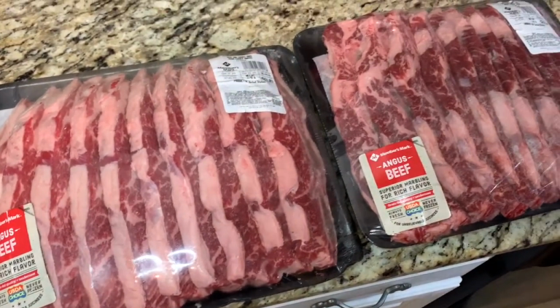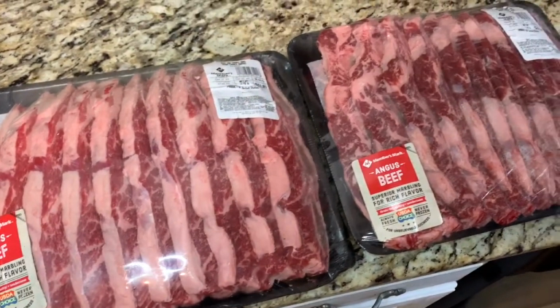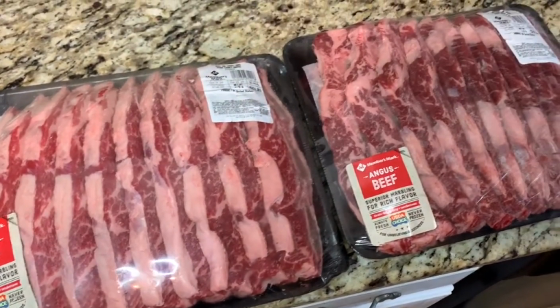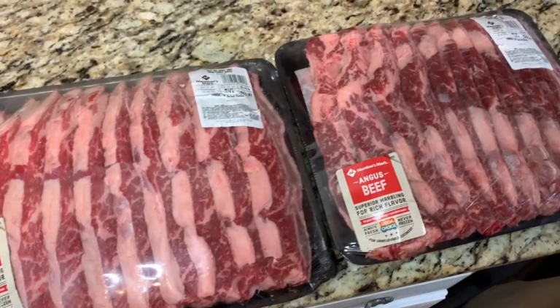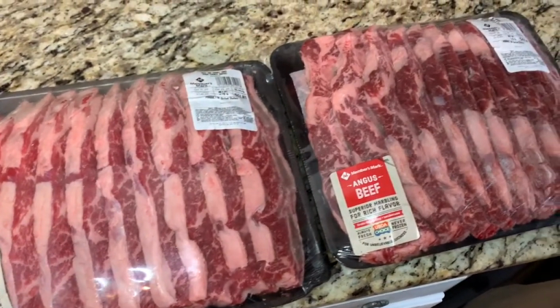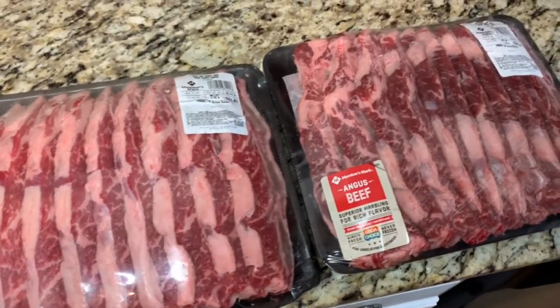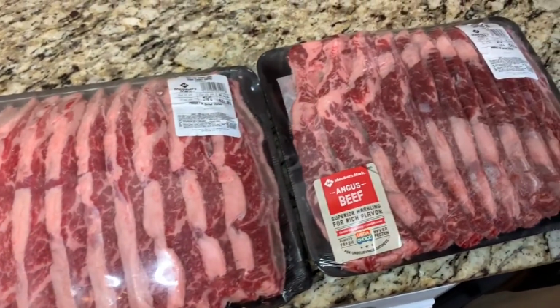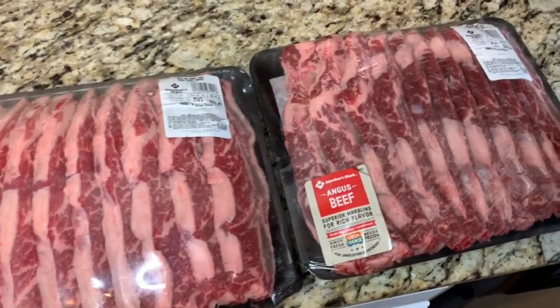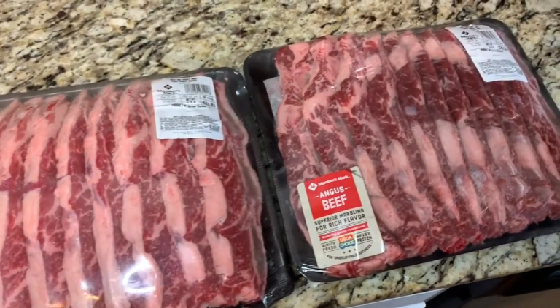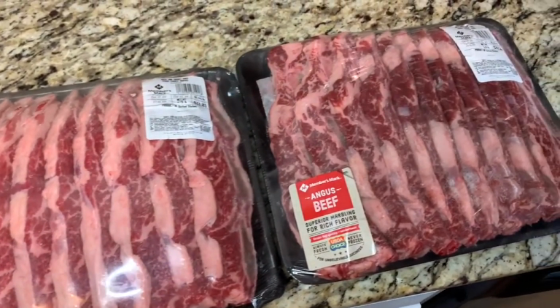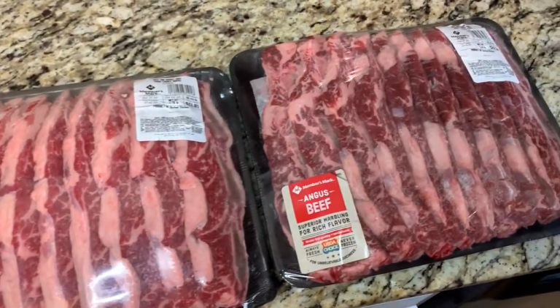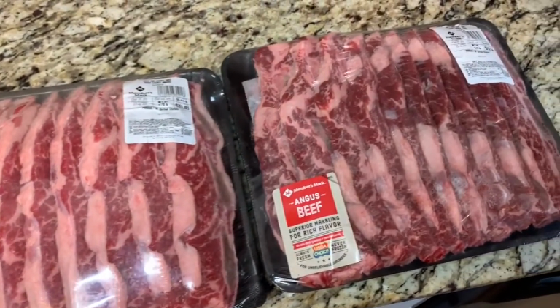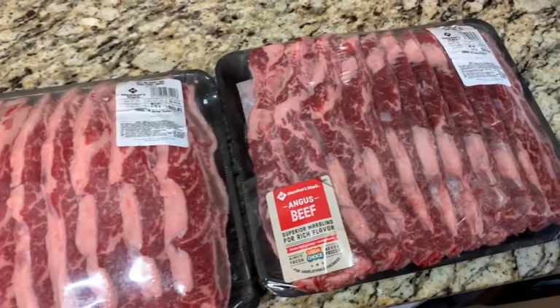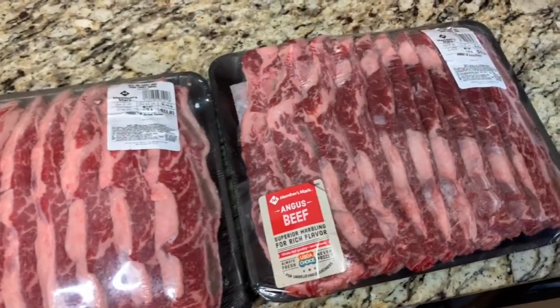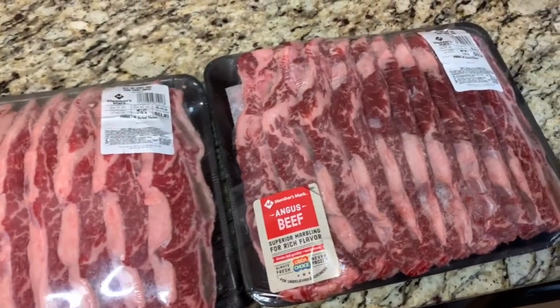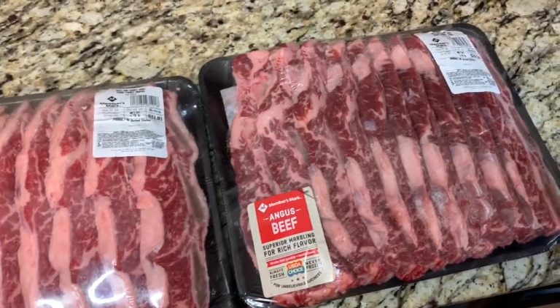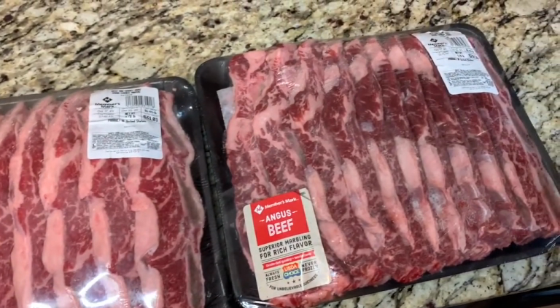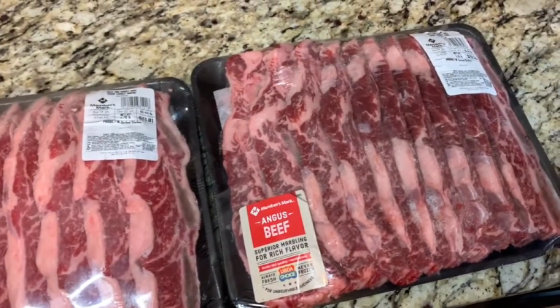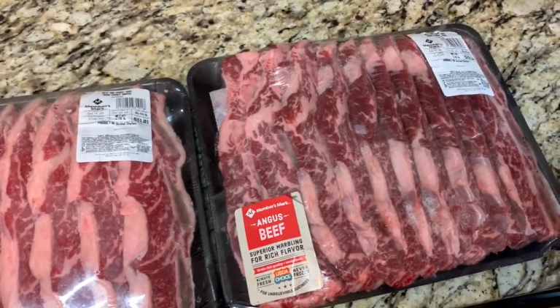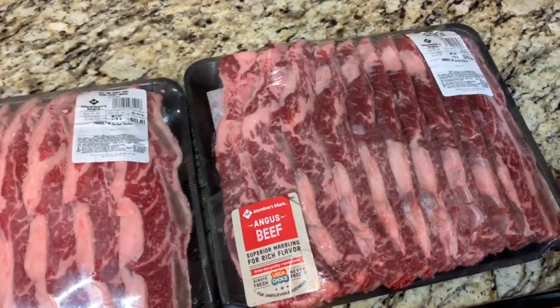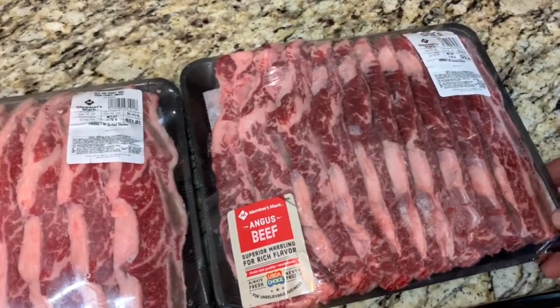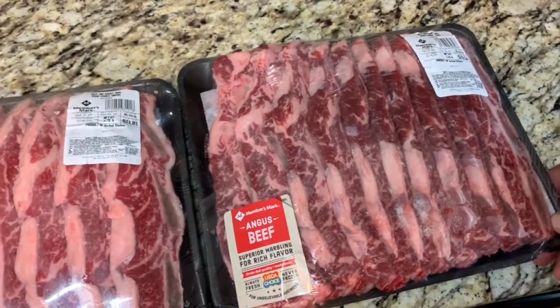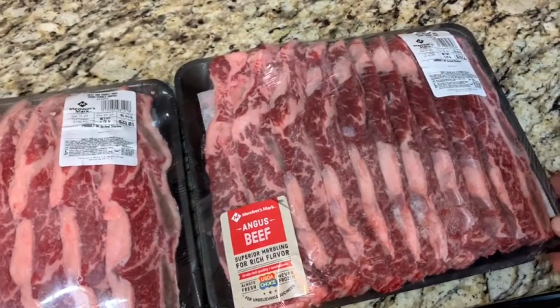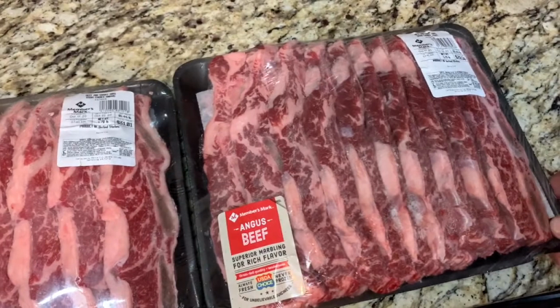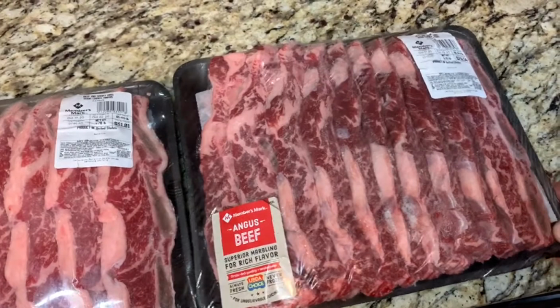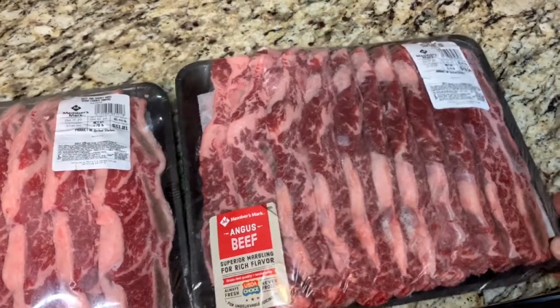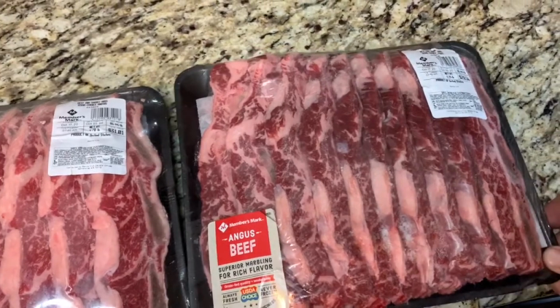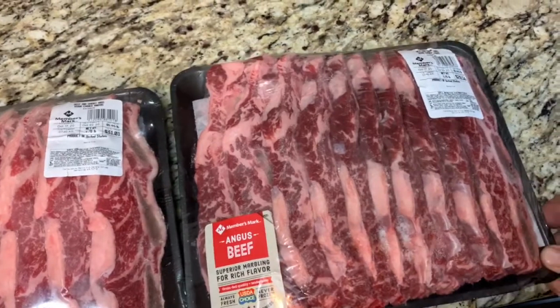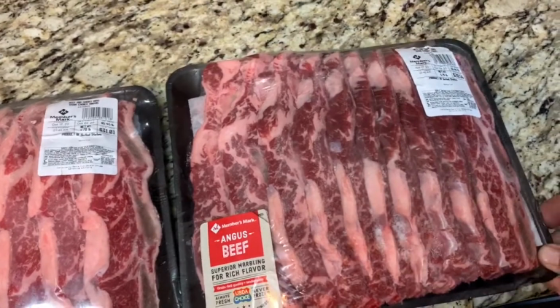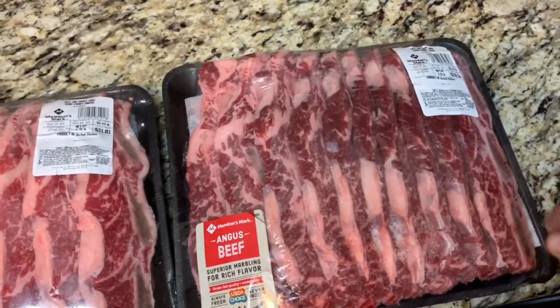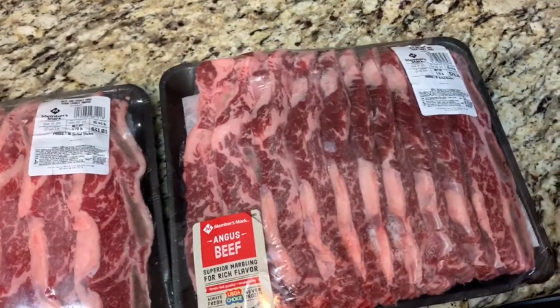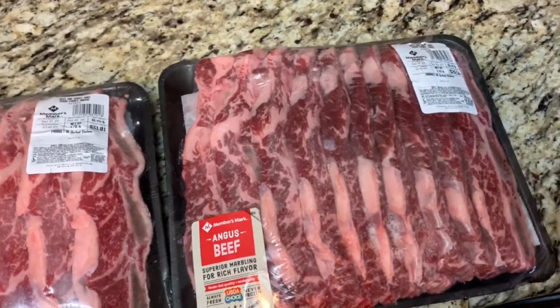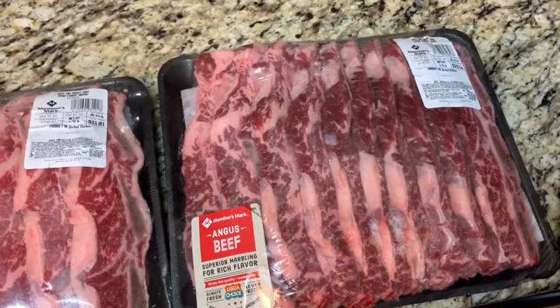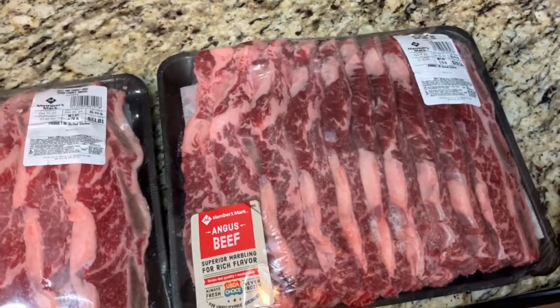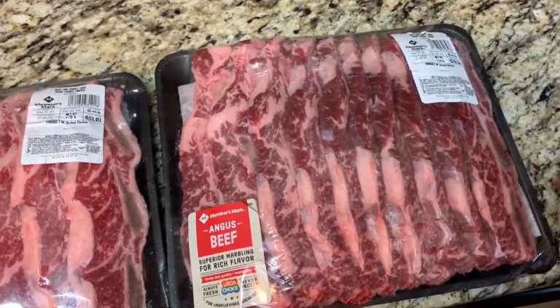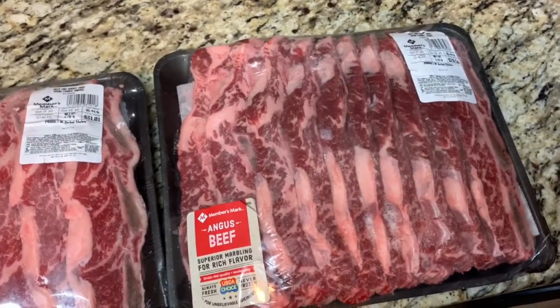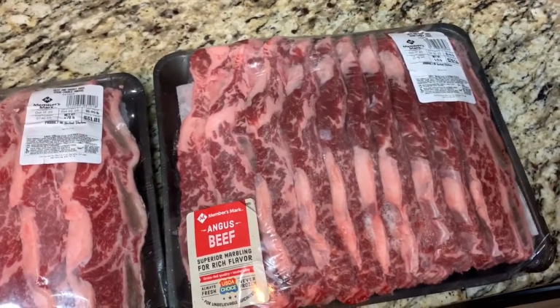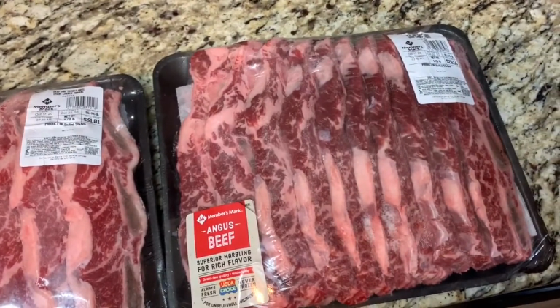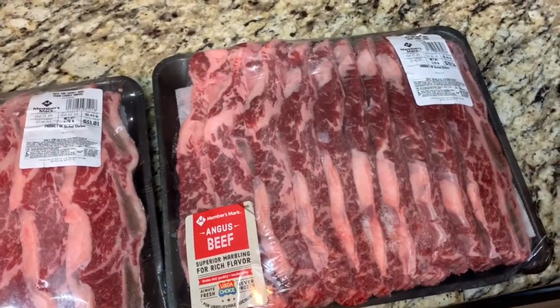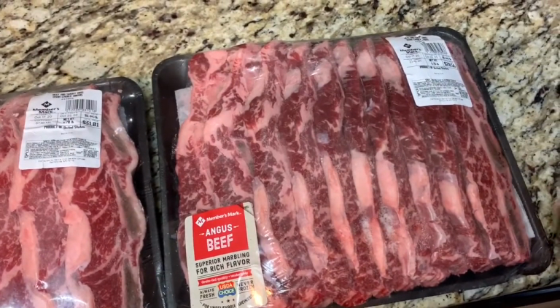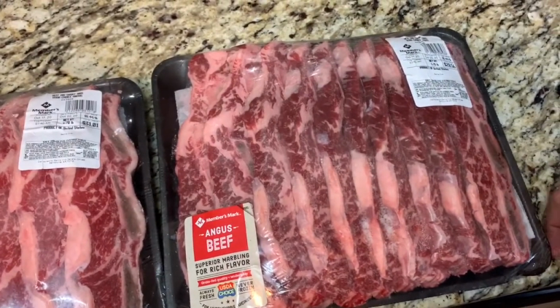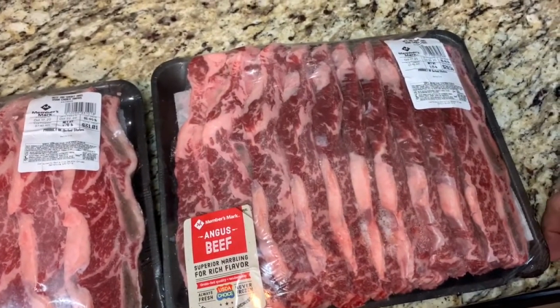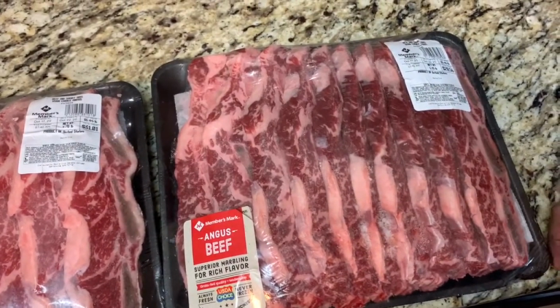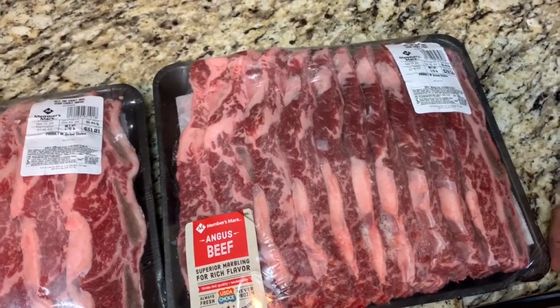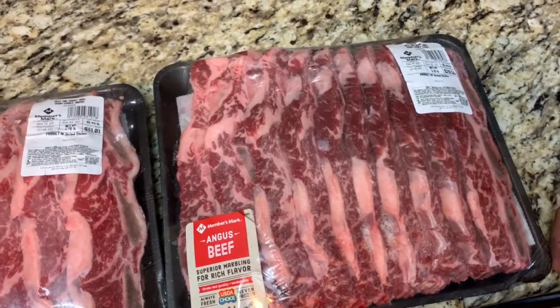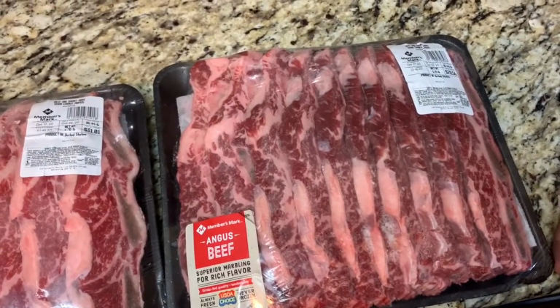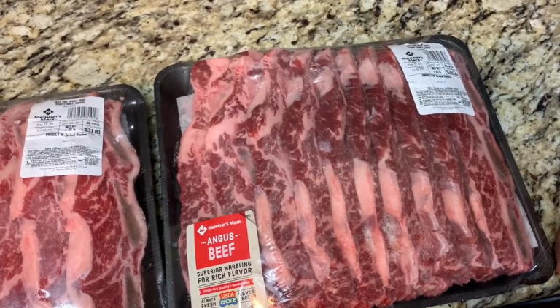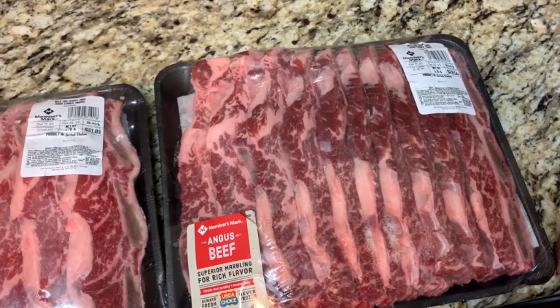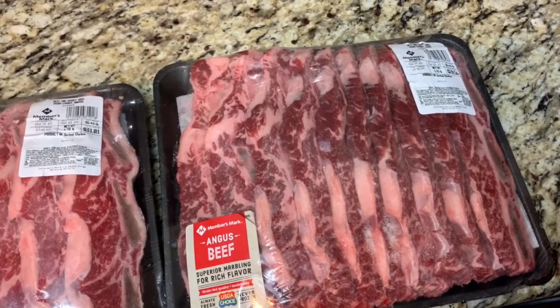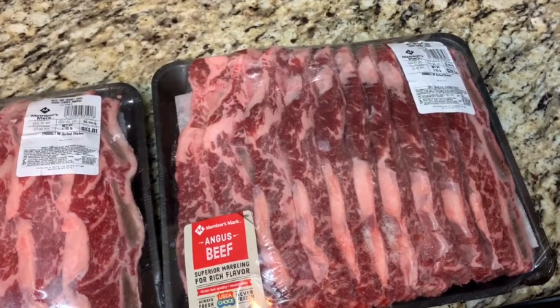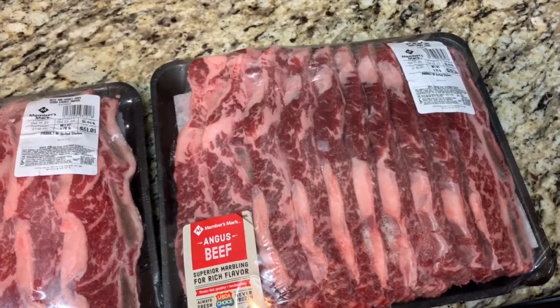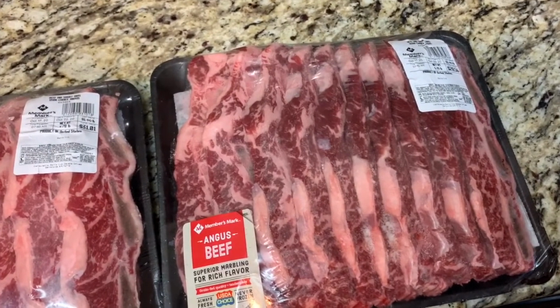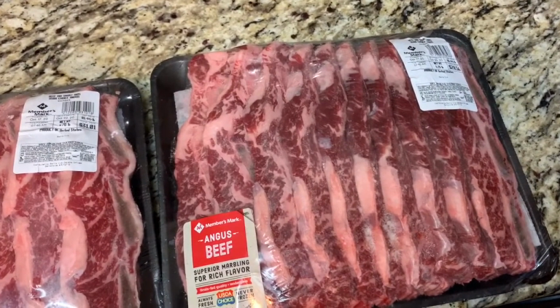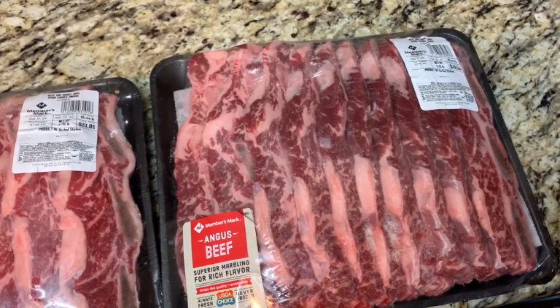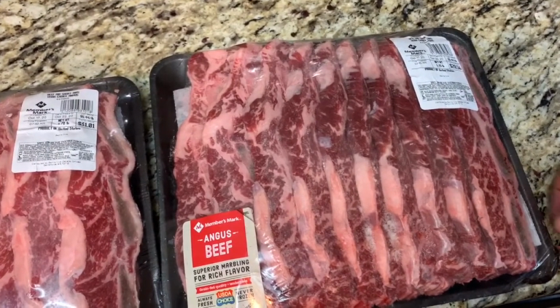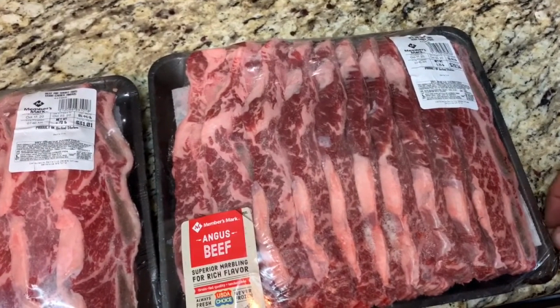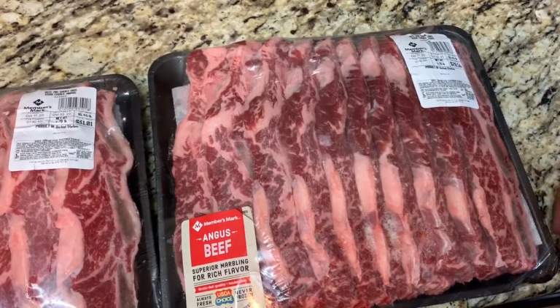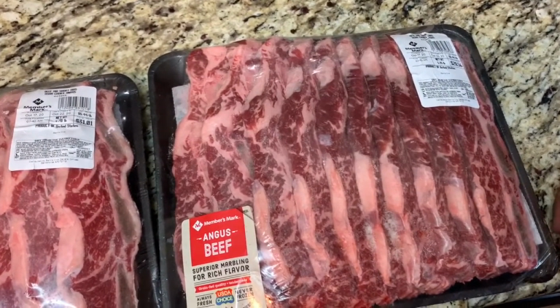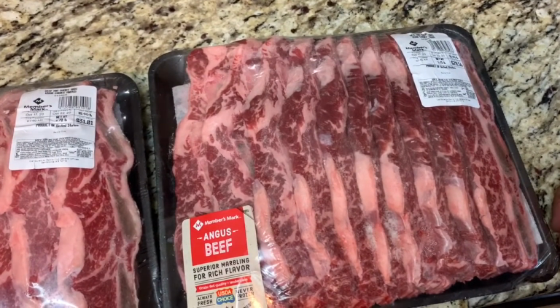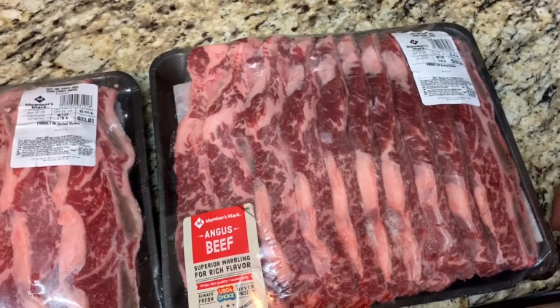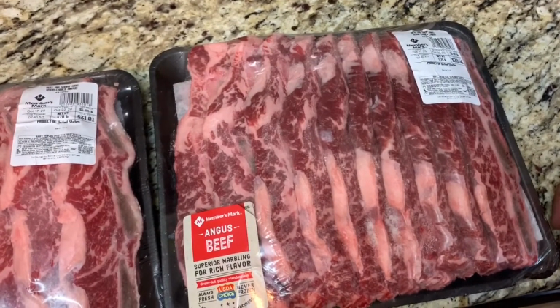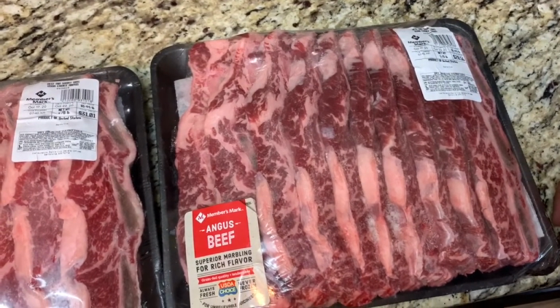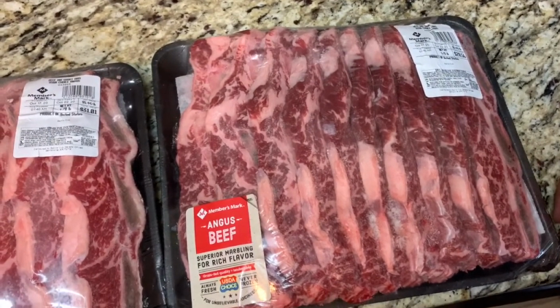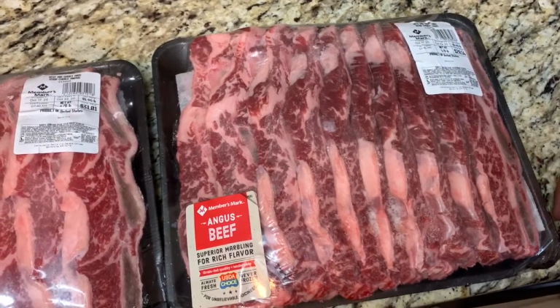You've got to watch them when you're grilling them. We're going to walk you through the marinade process, and if you try this at home, it's going to be the best short ribs you've ever tried.